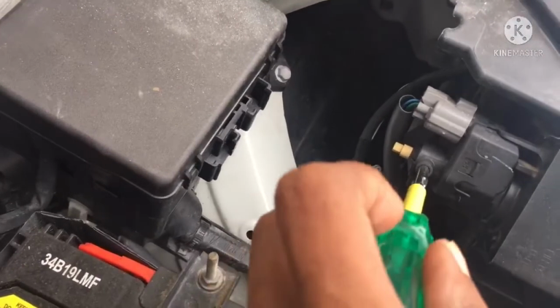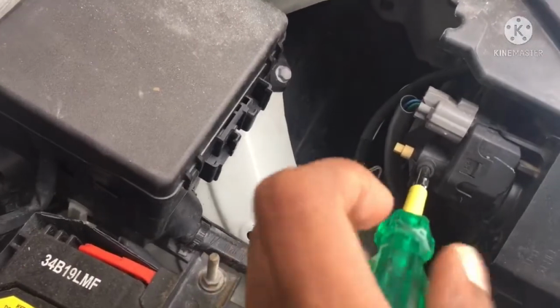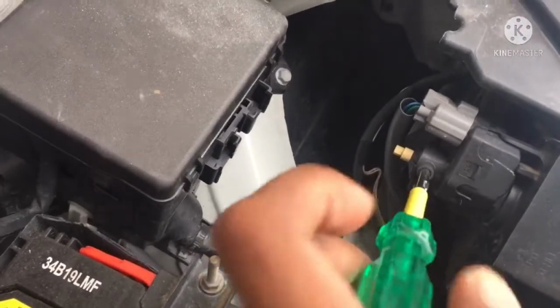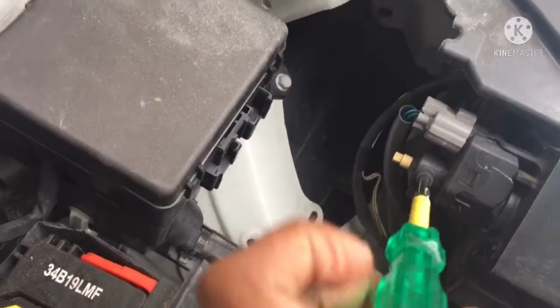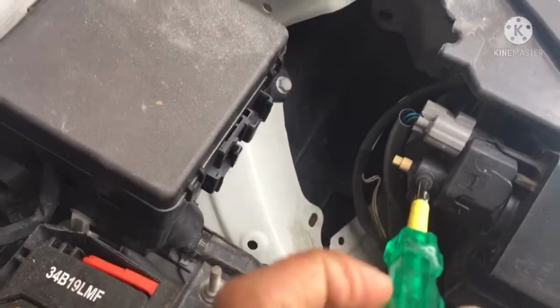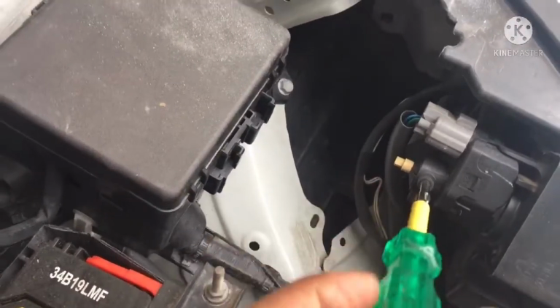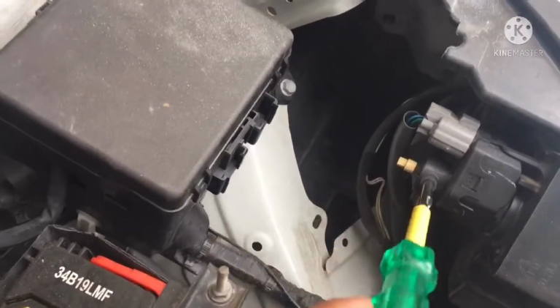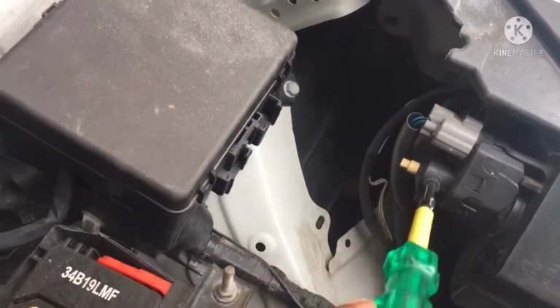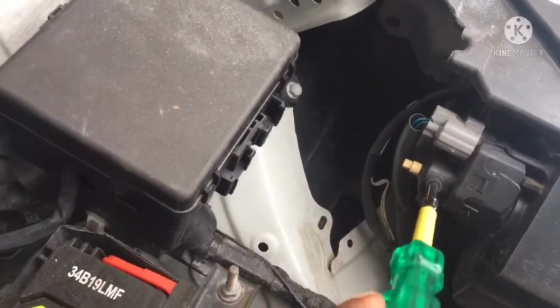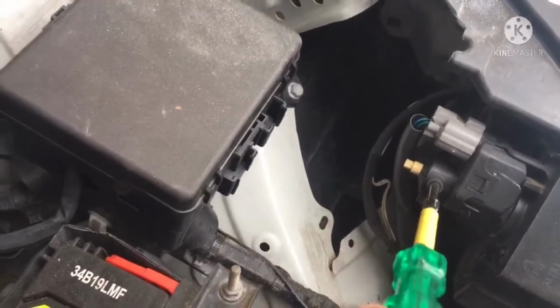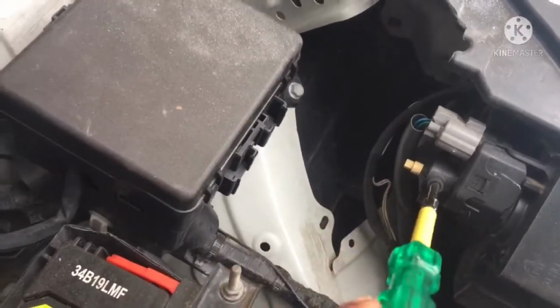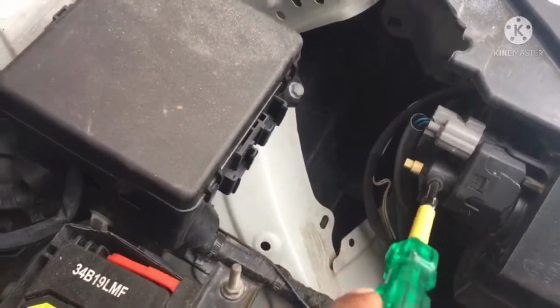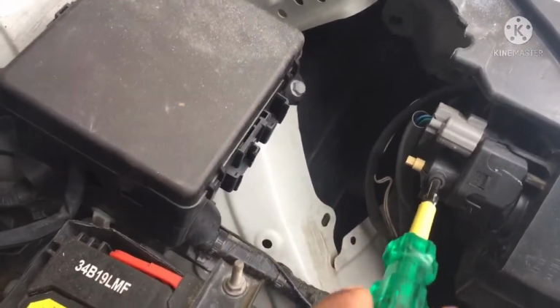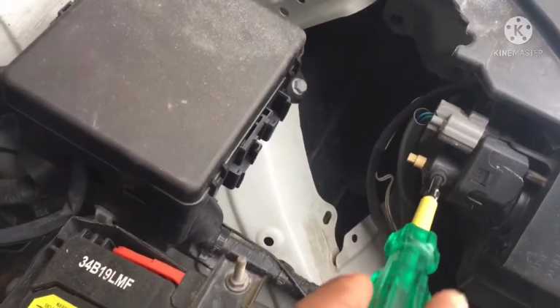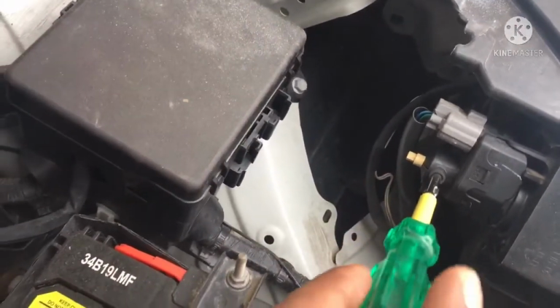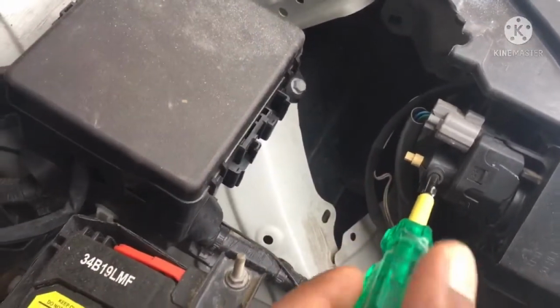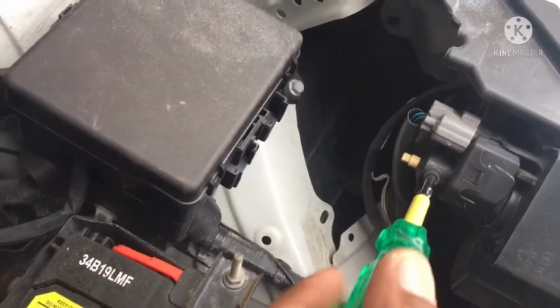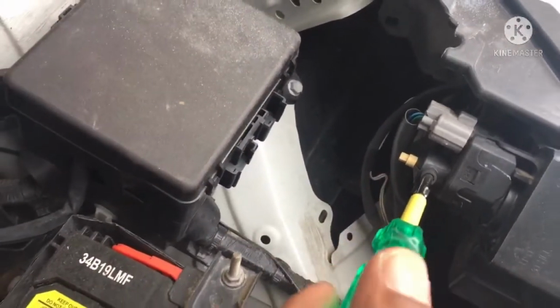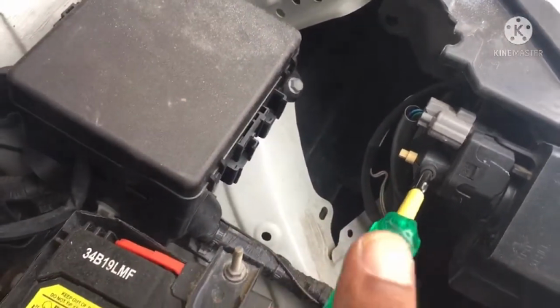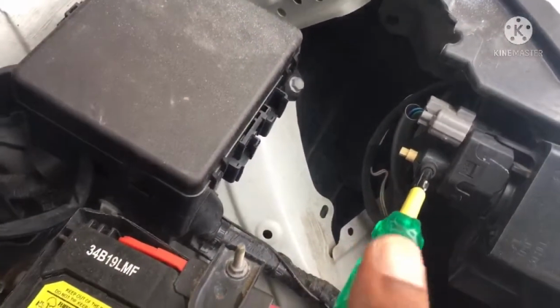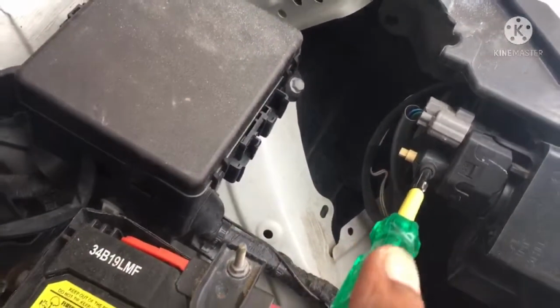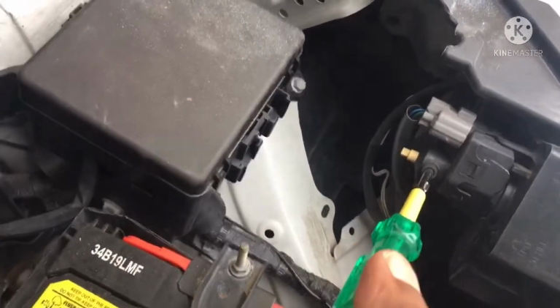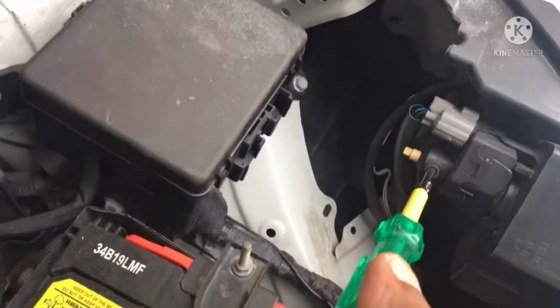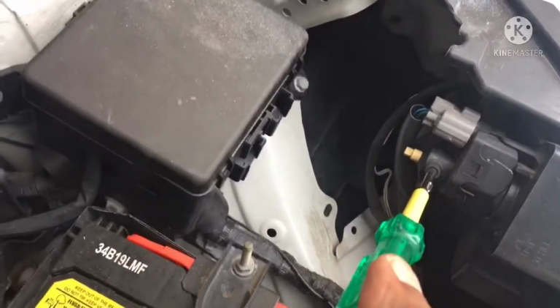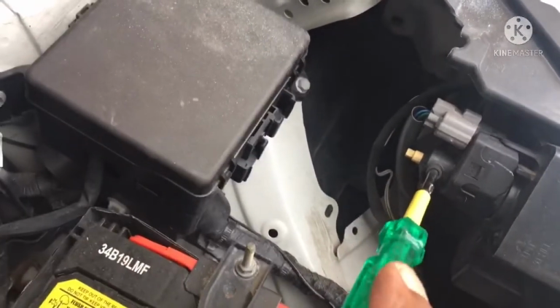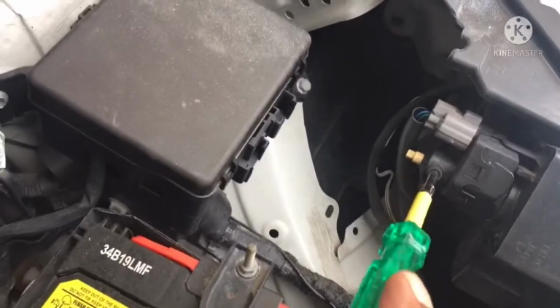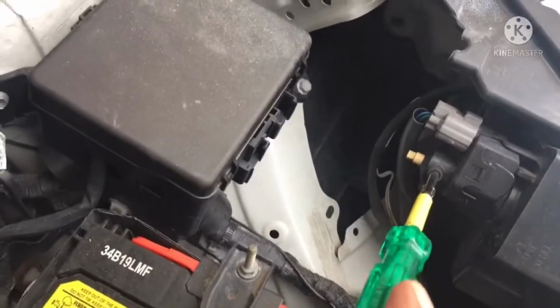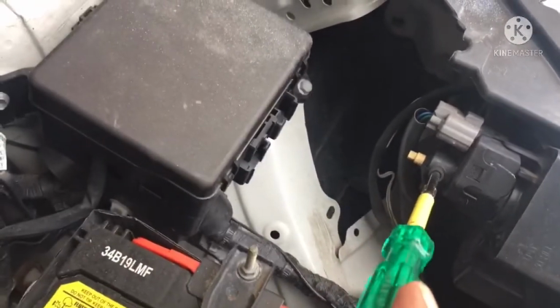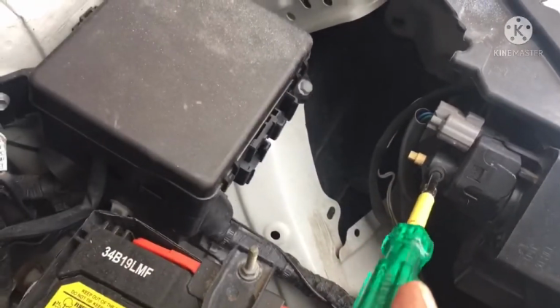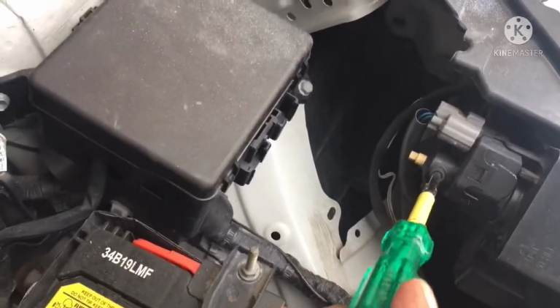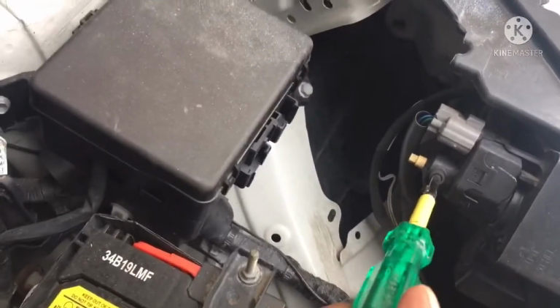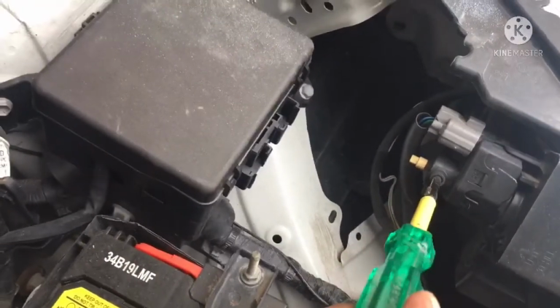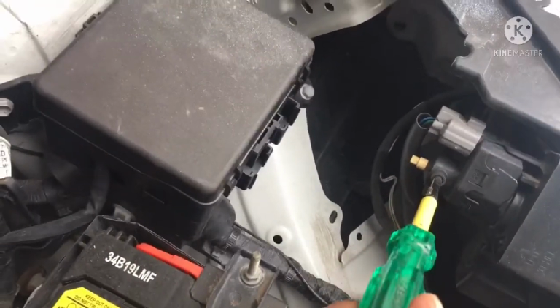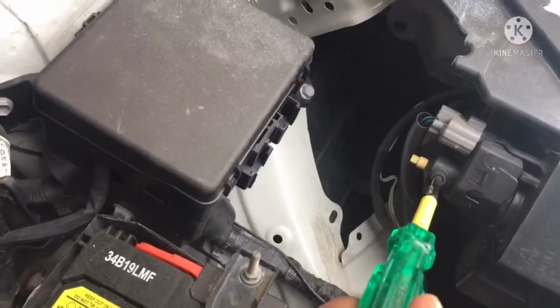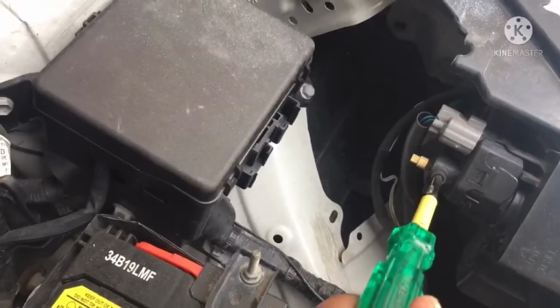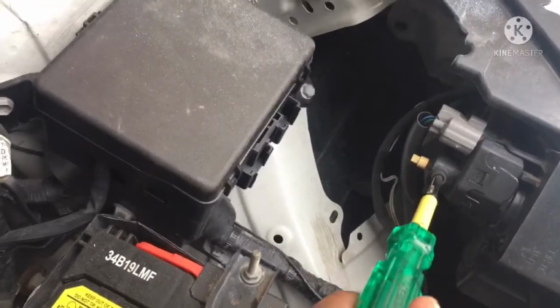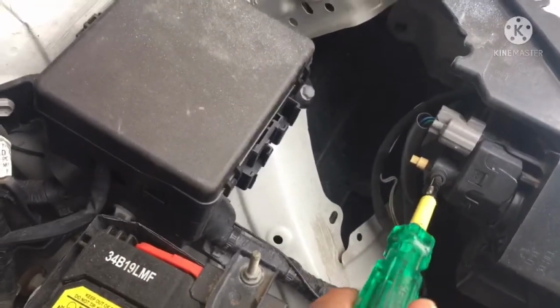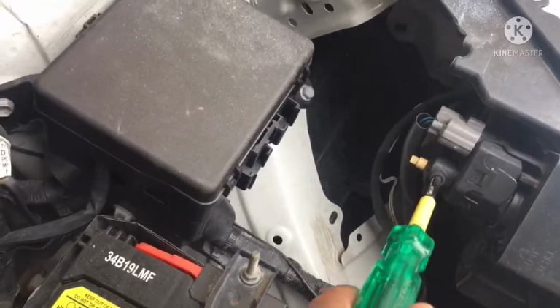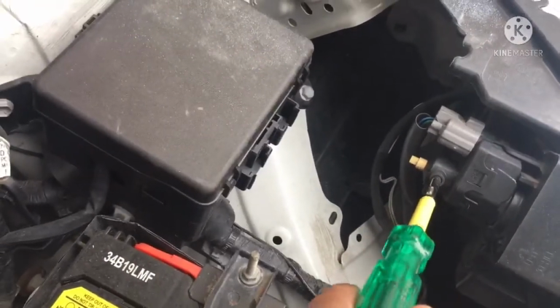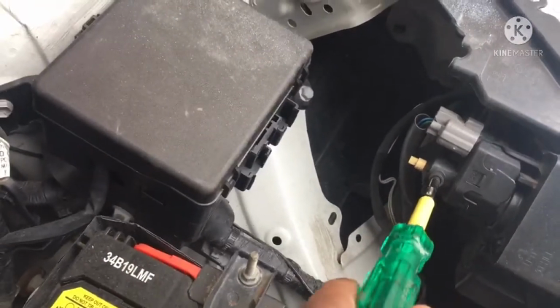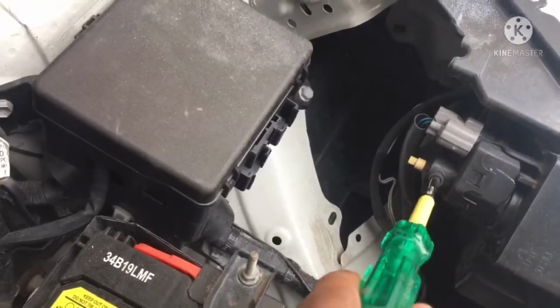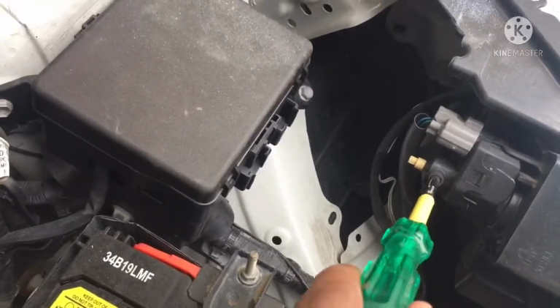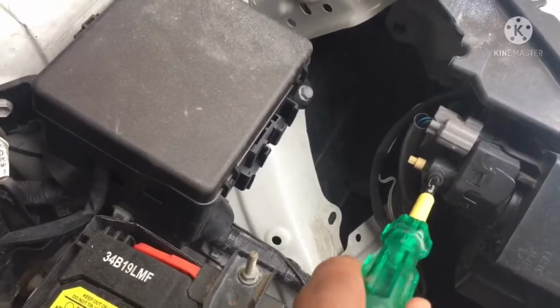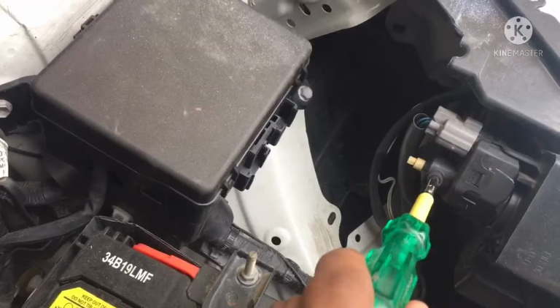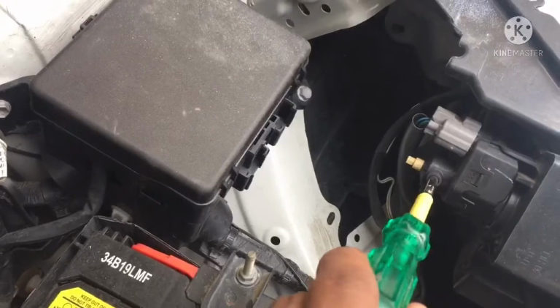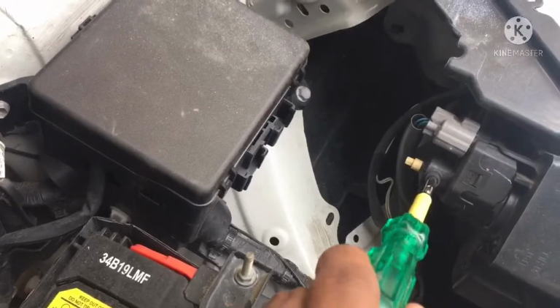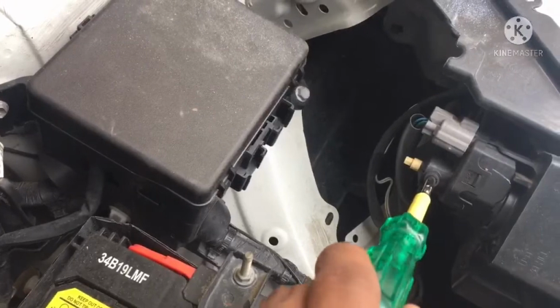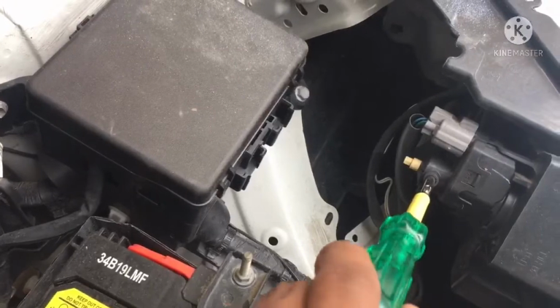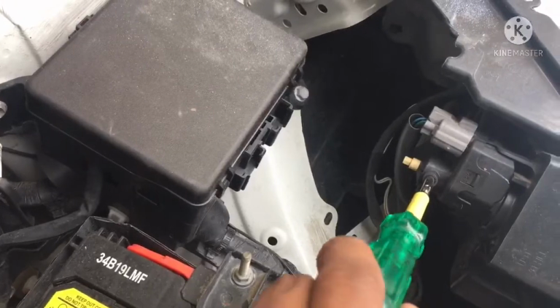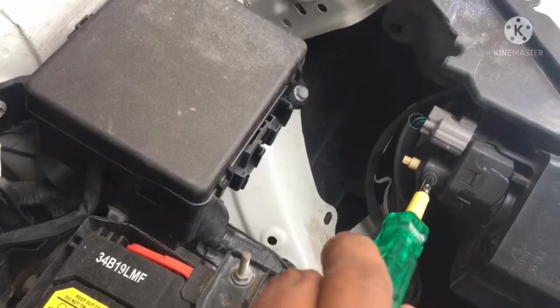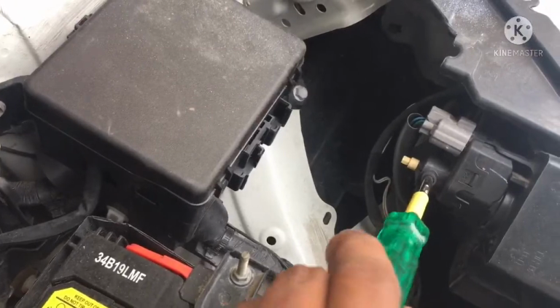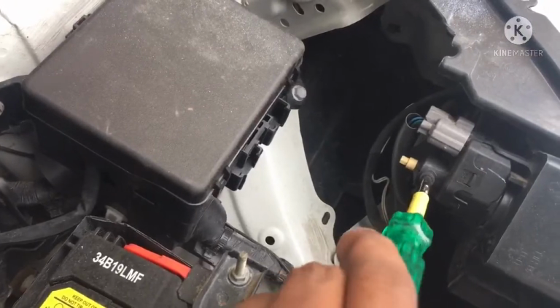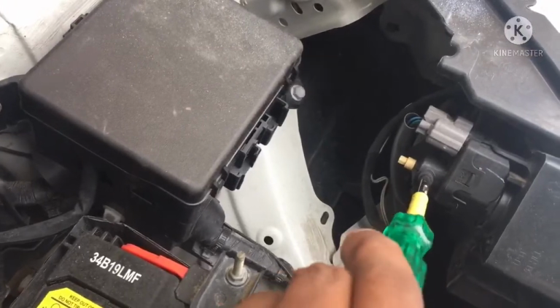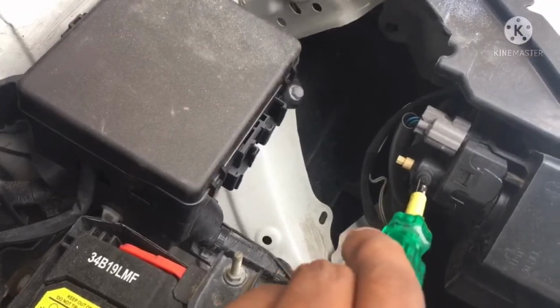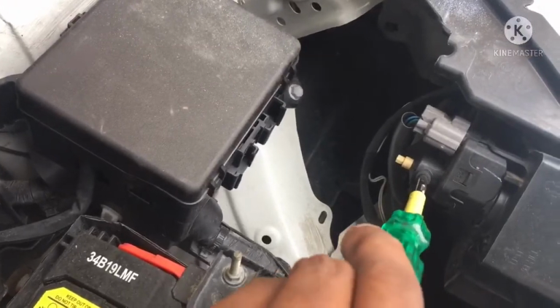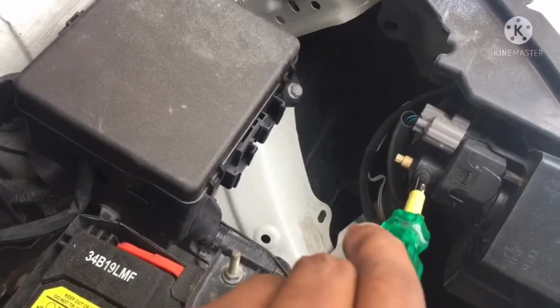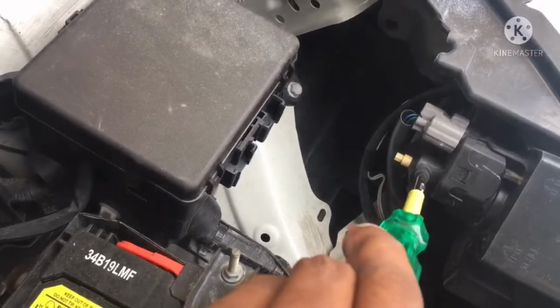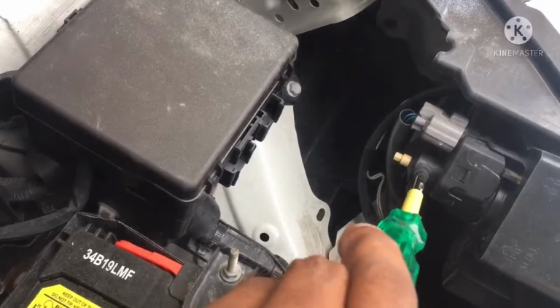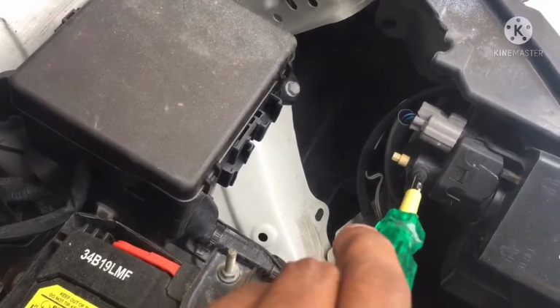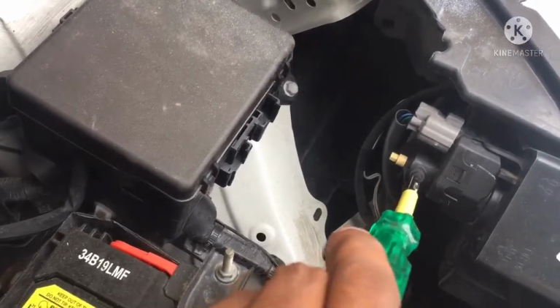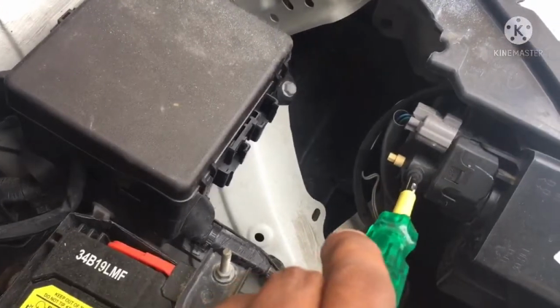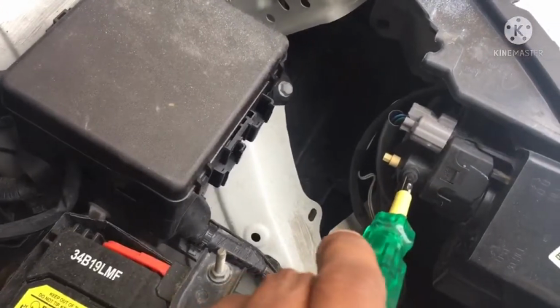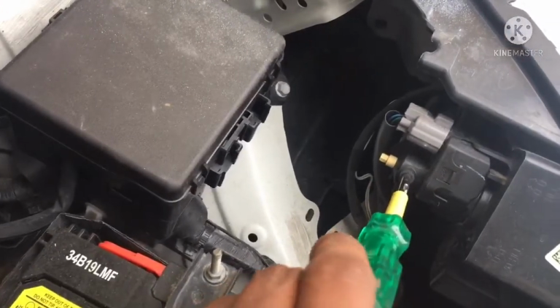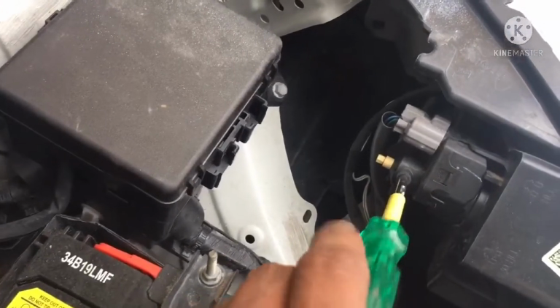You can tighten the screw. If you do it, you can check the light on.